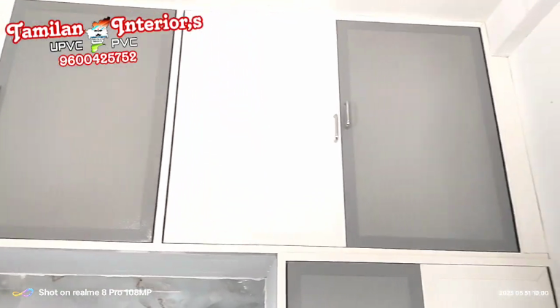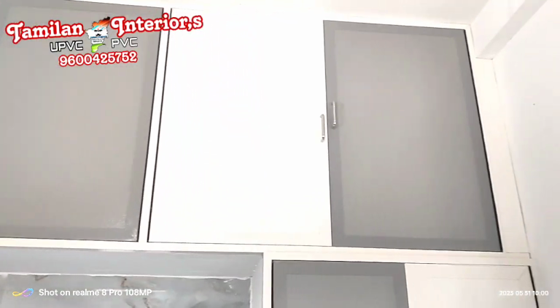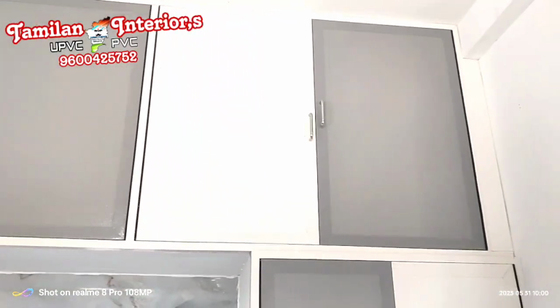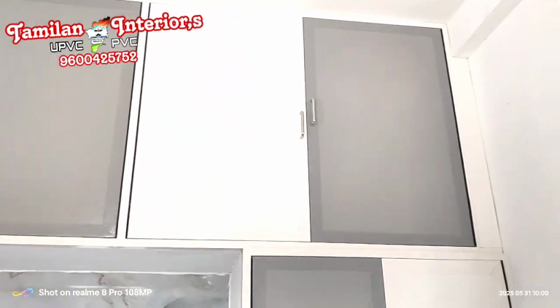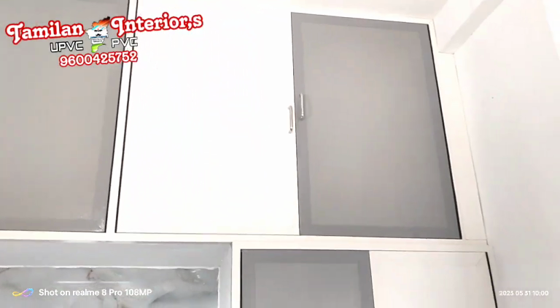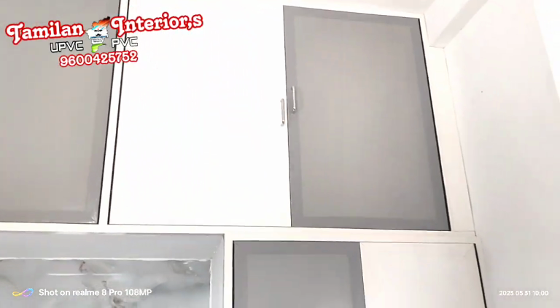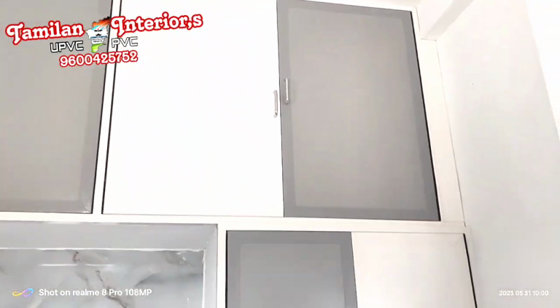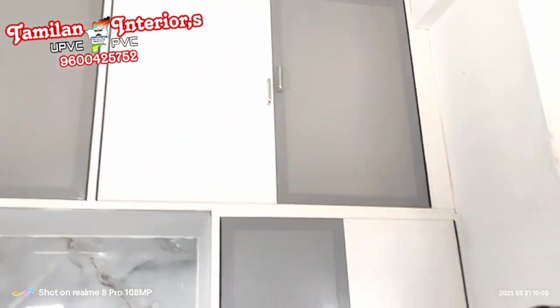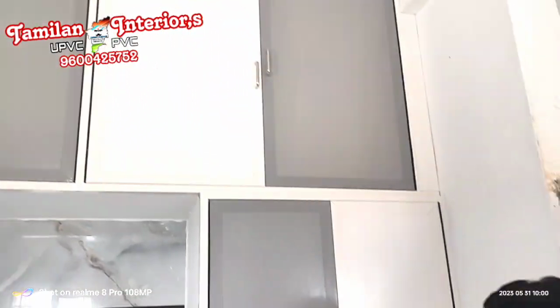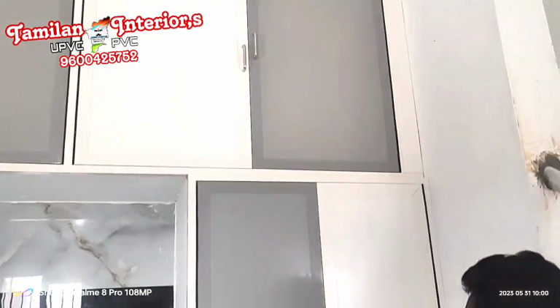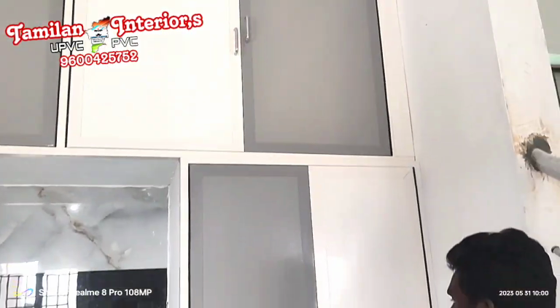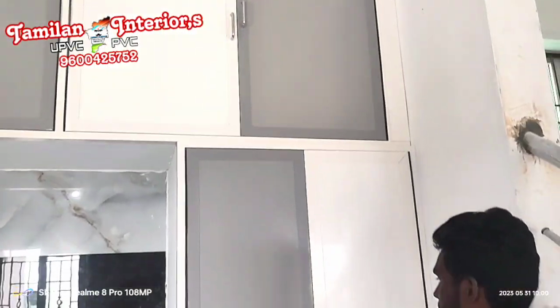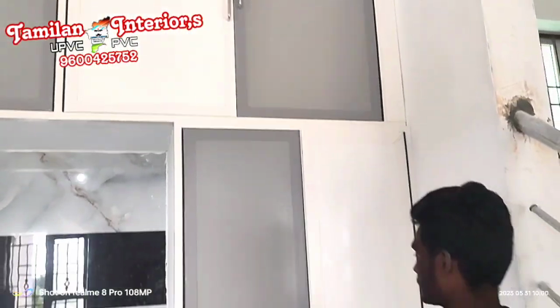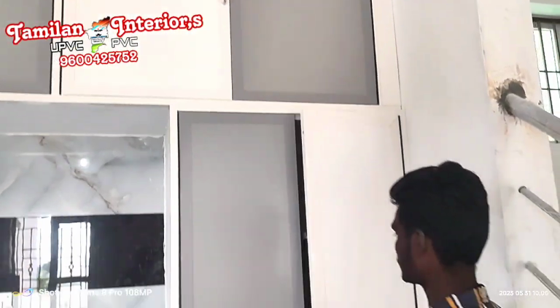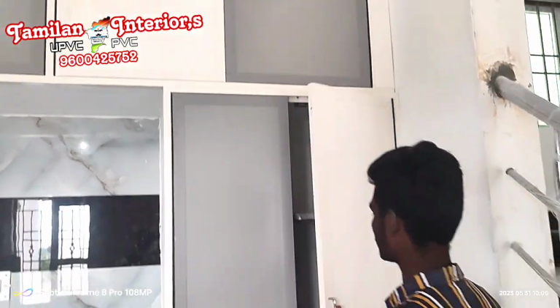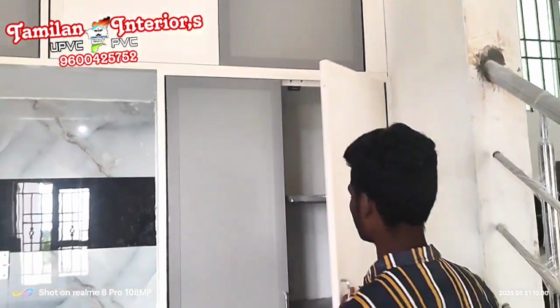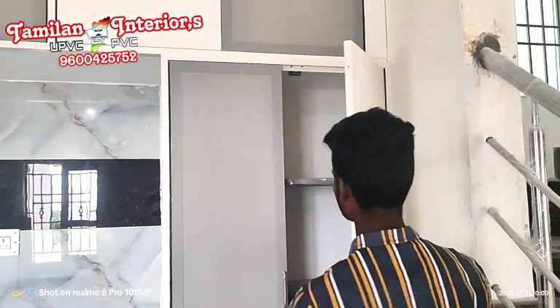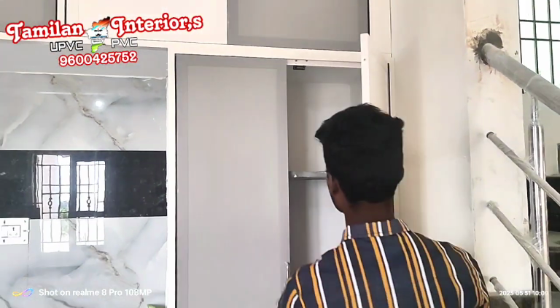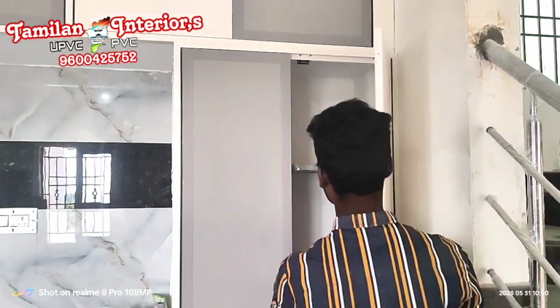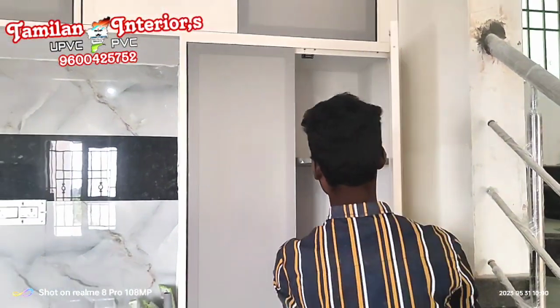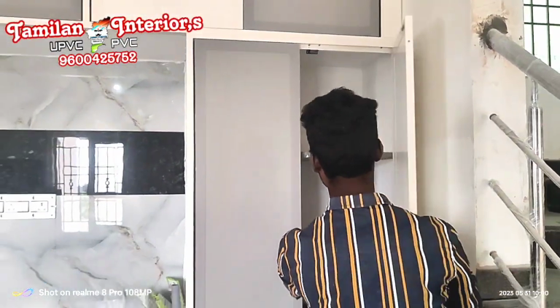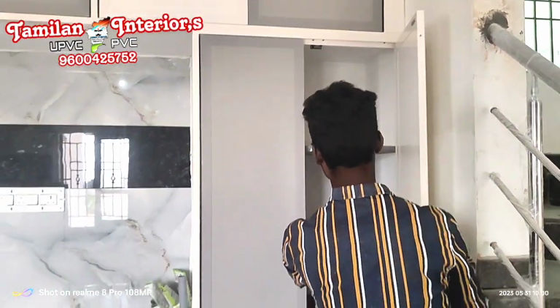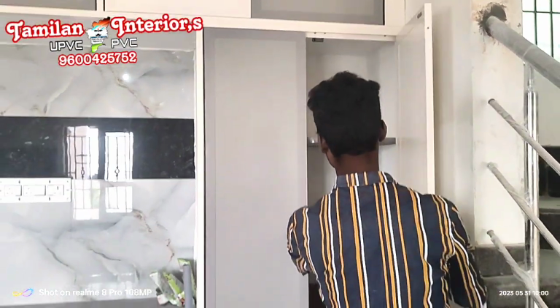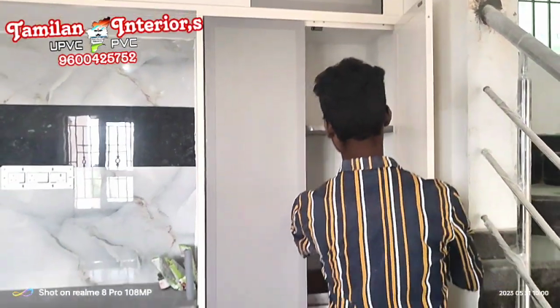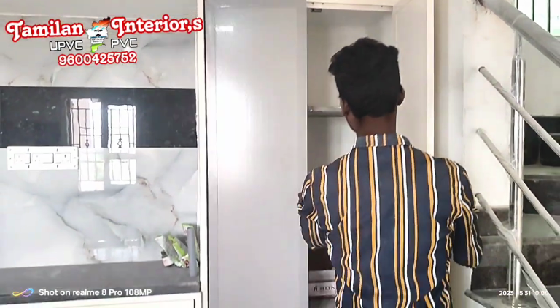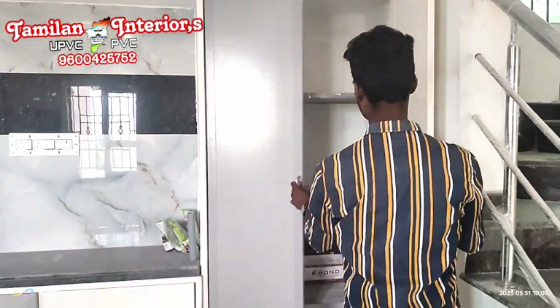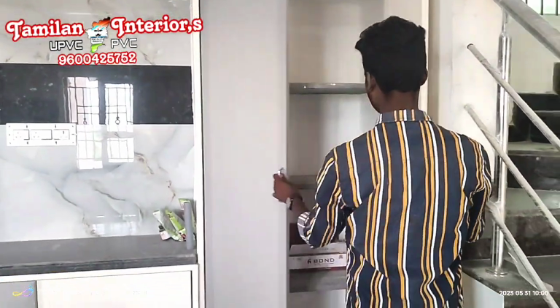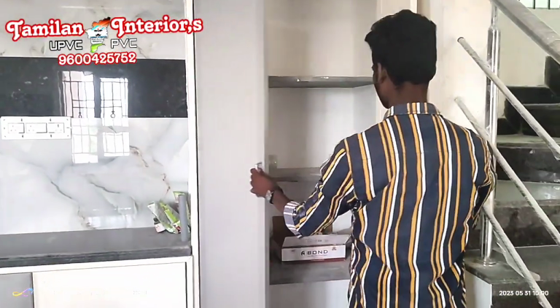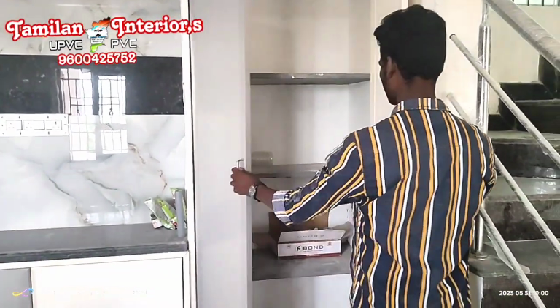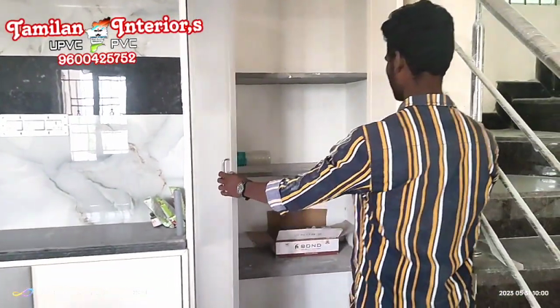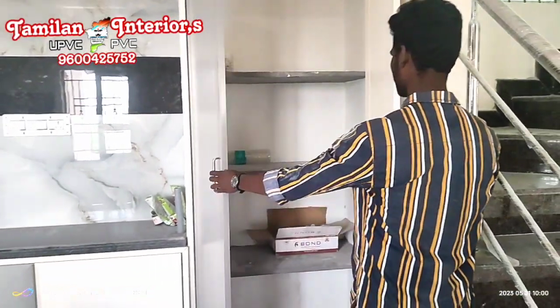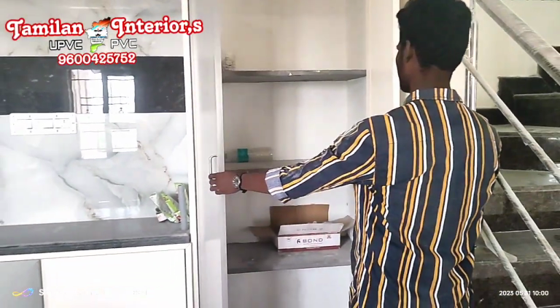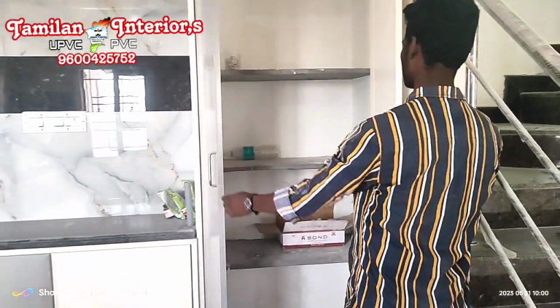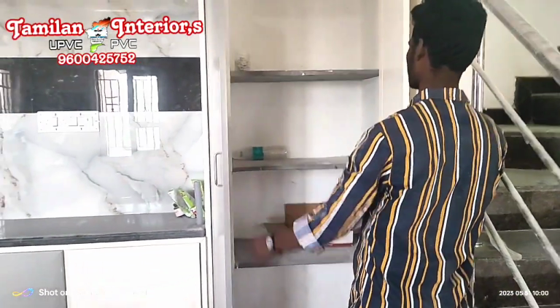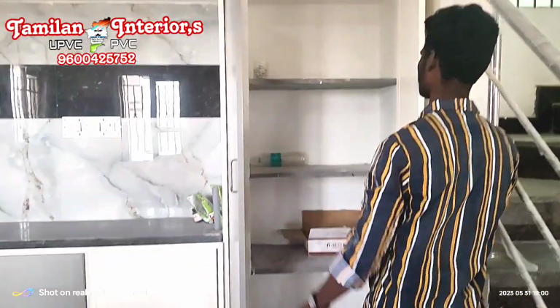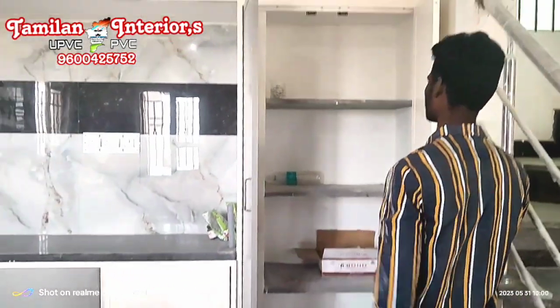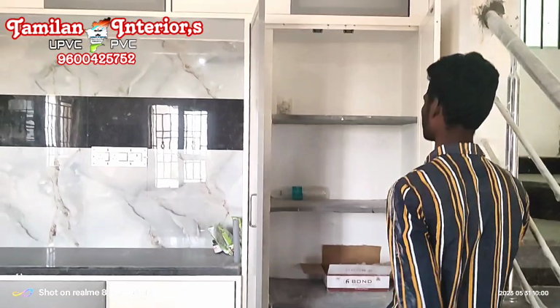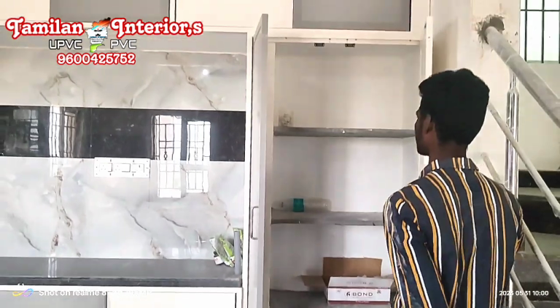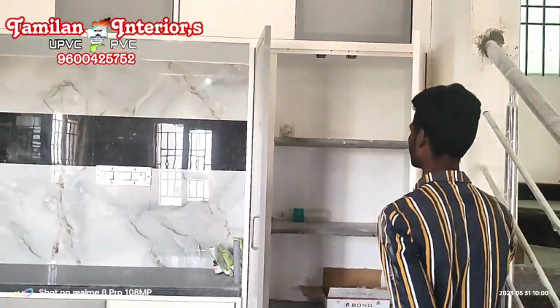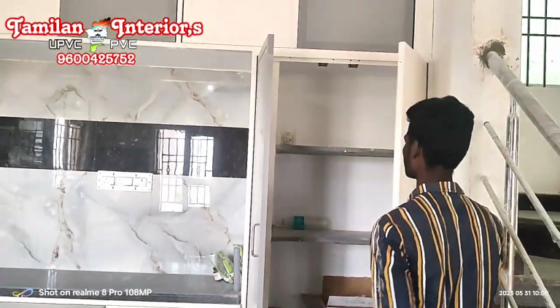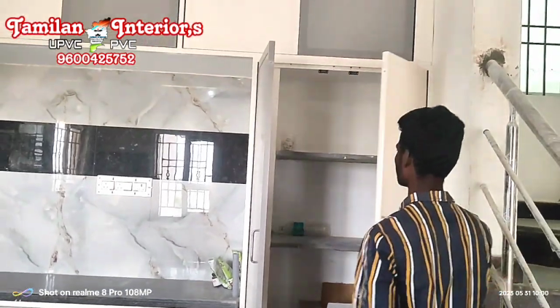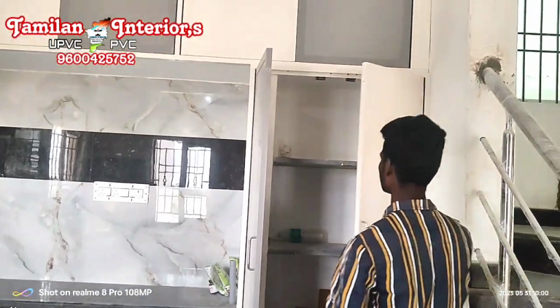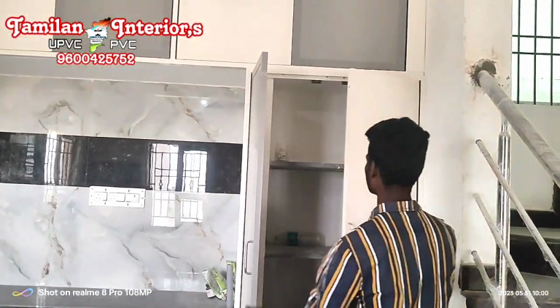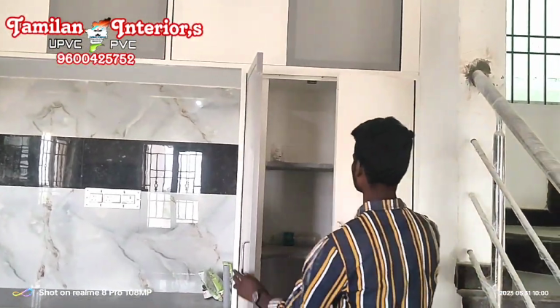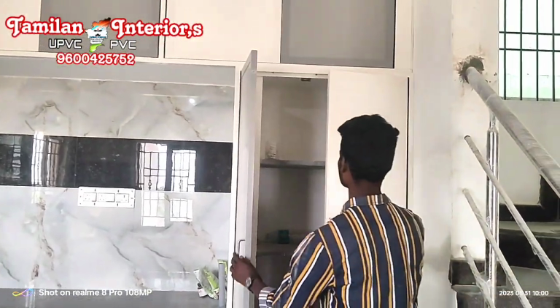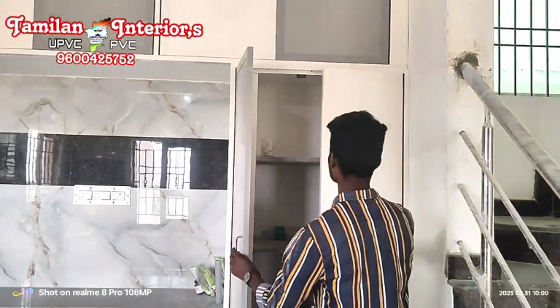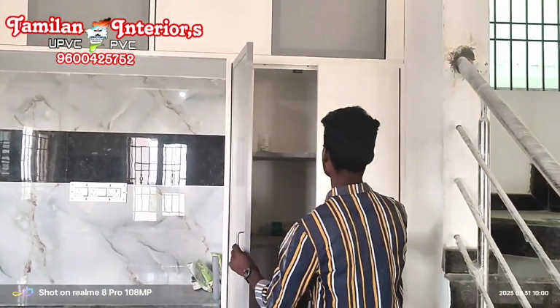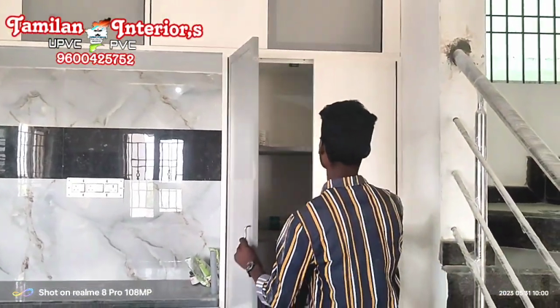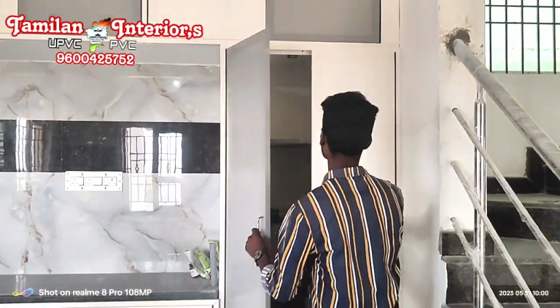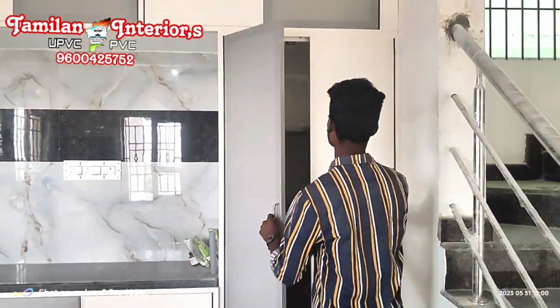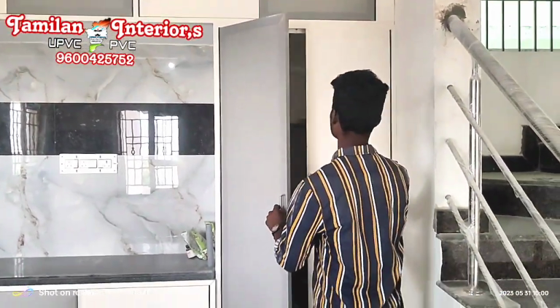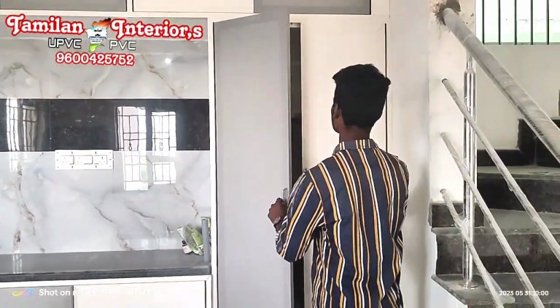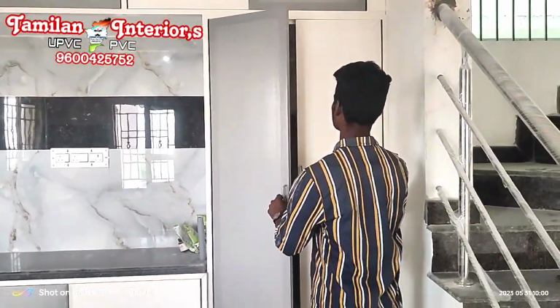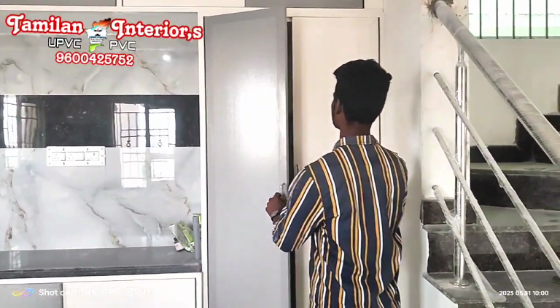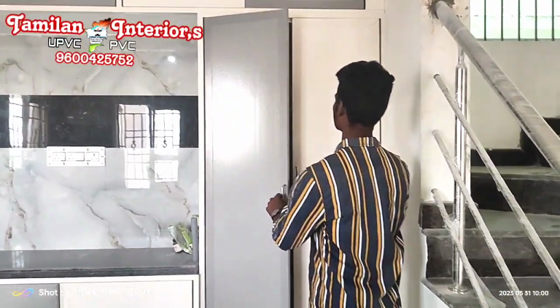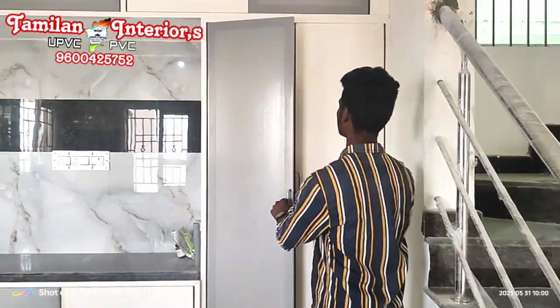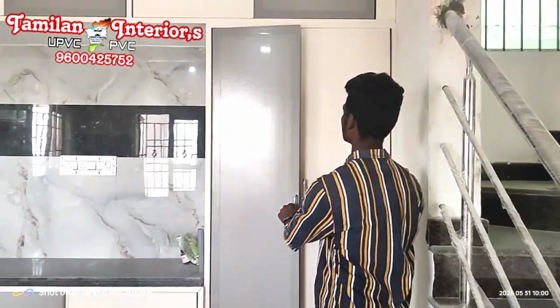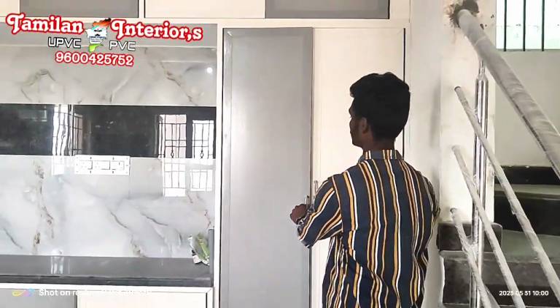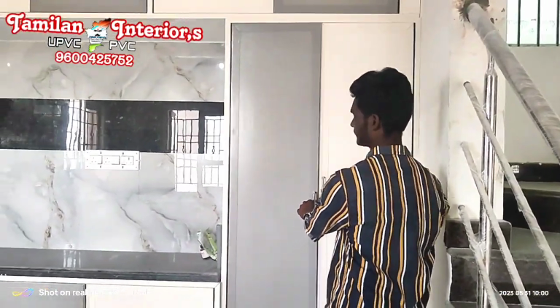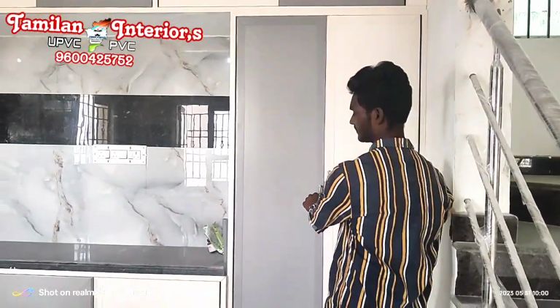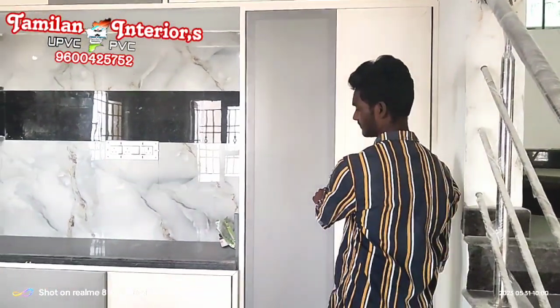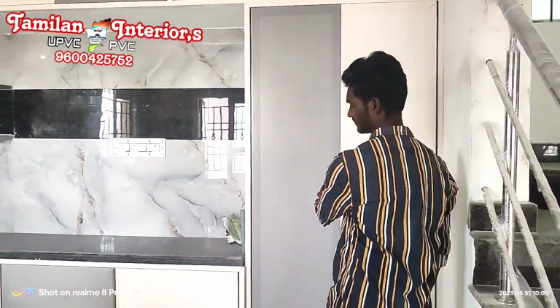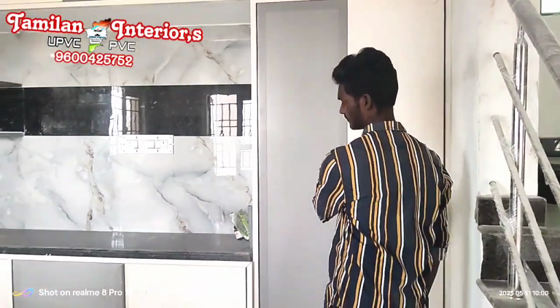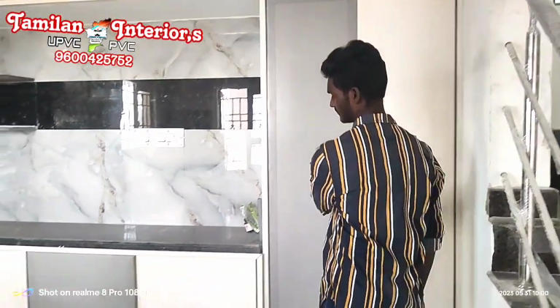This is the frame type. Frame type, panel type. This is the UPVC material.